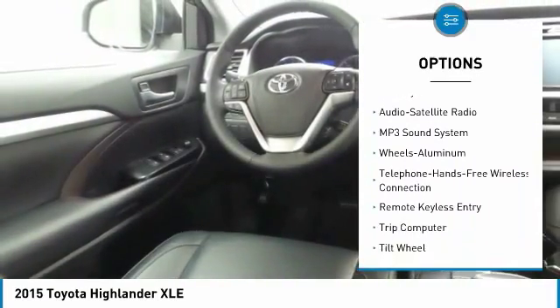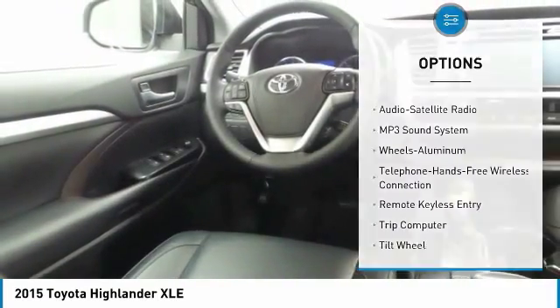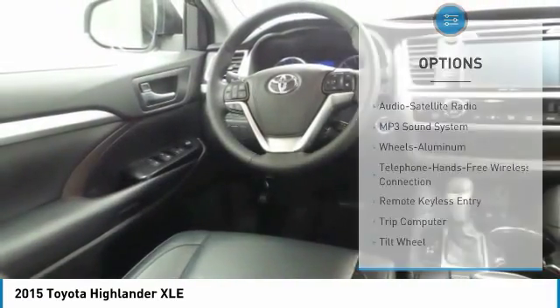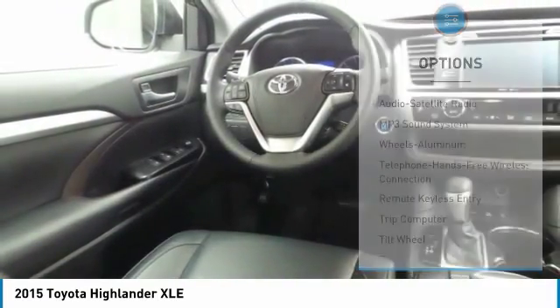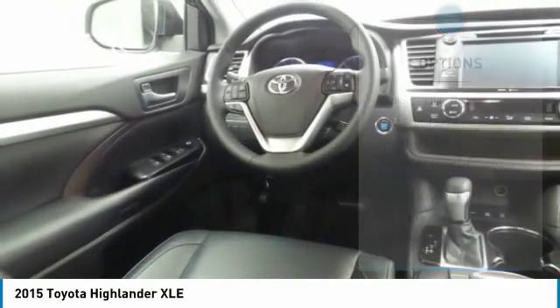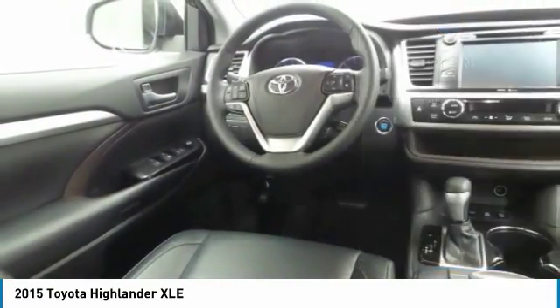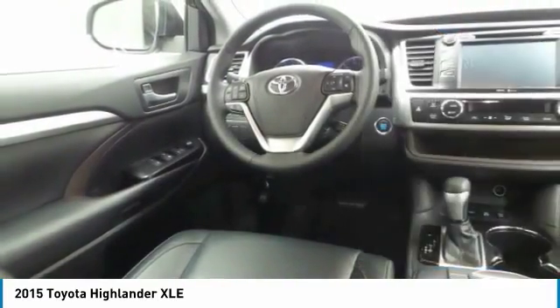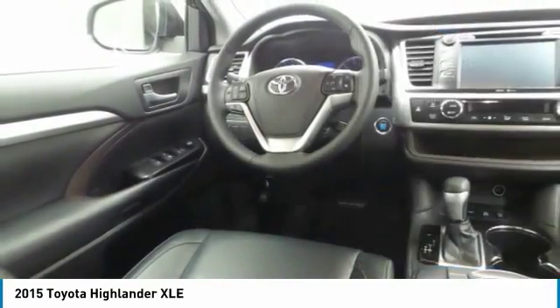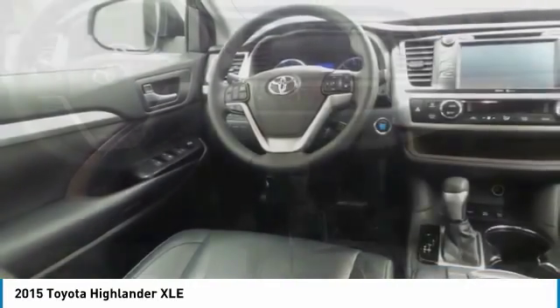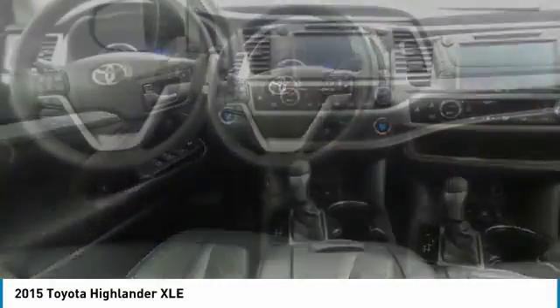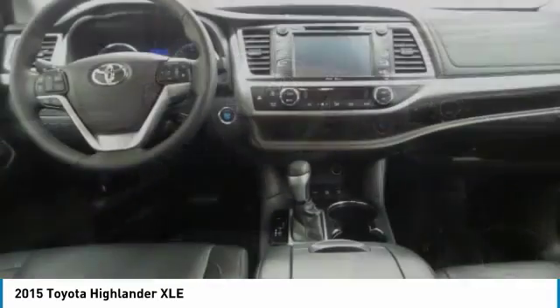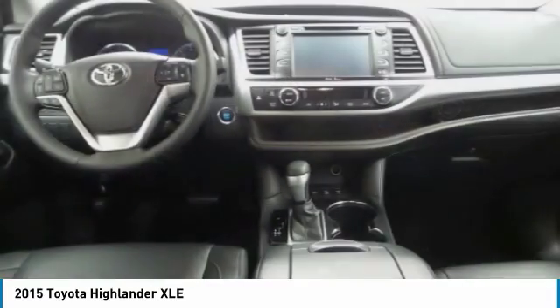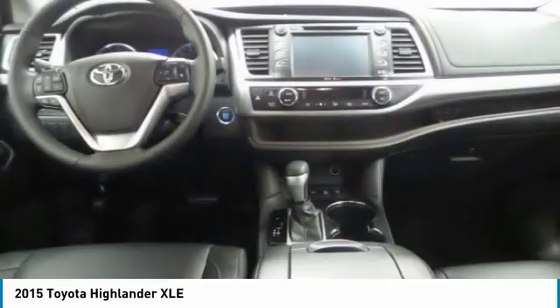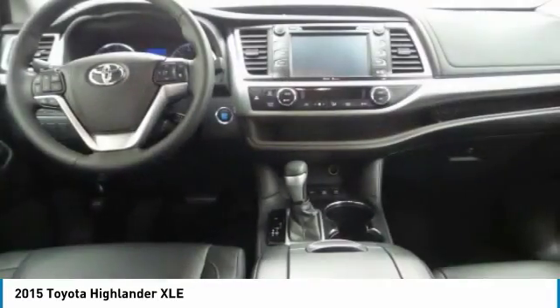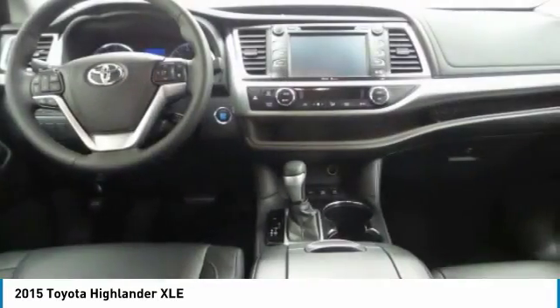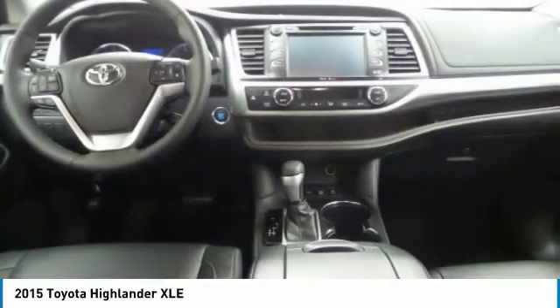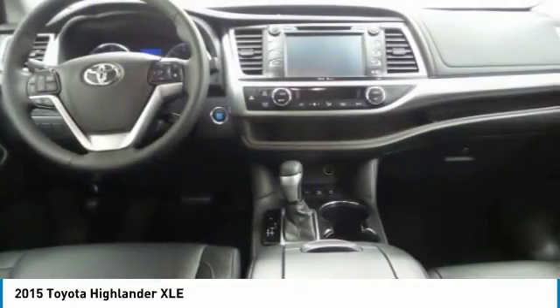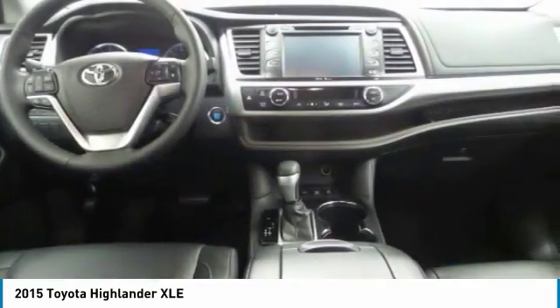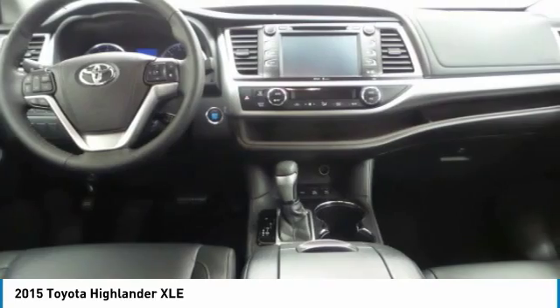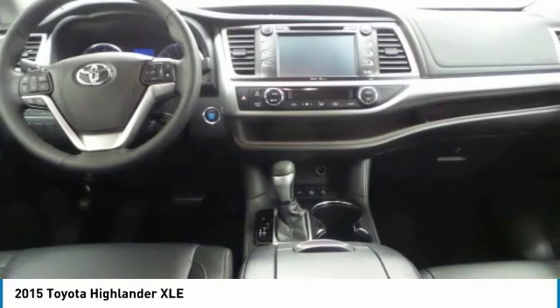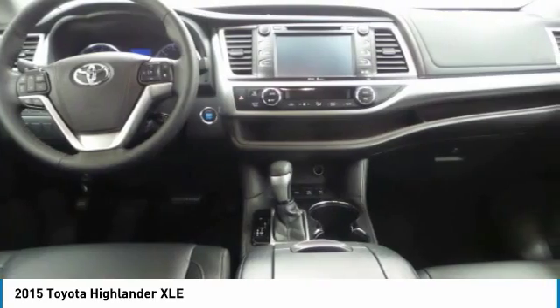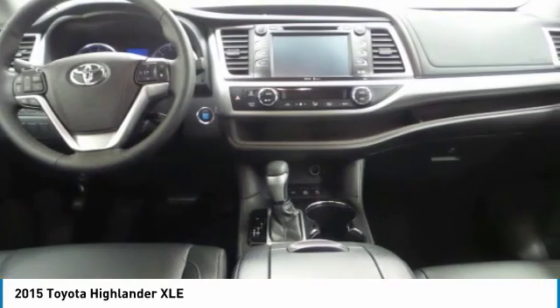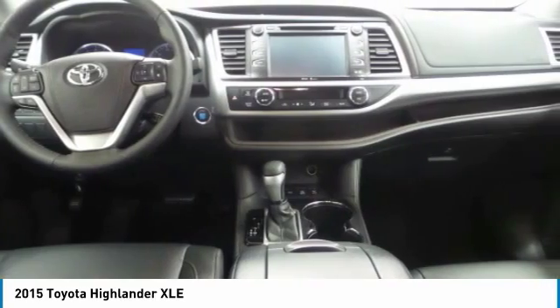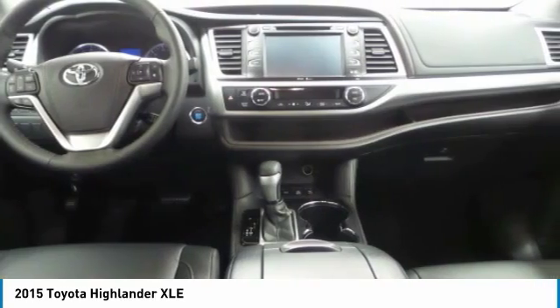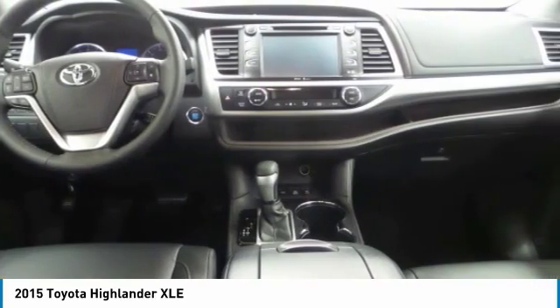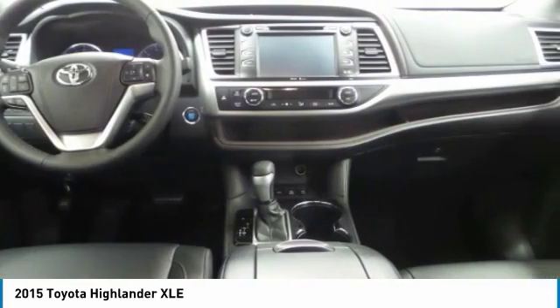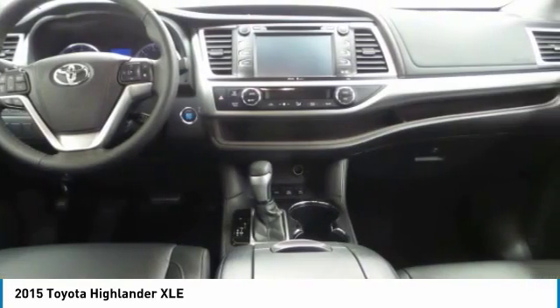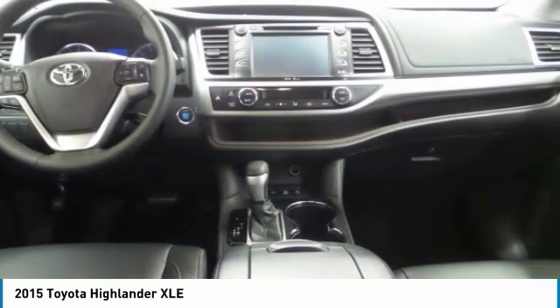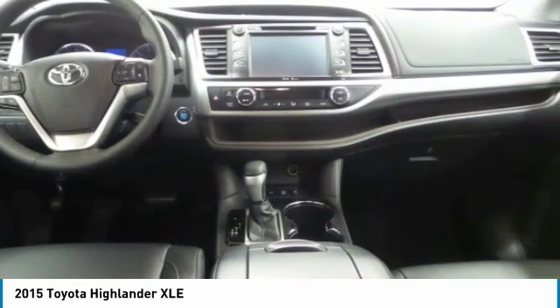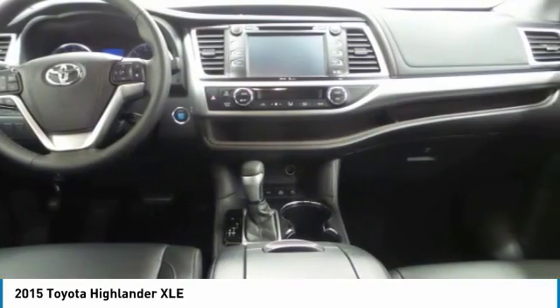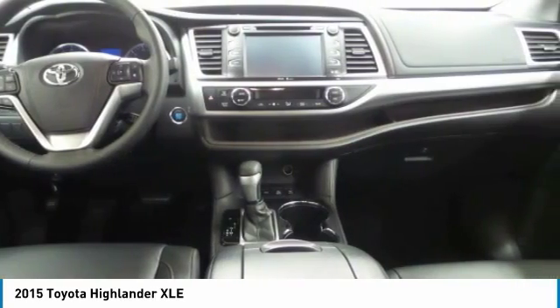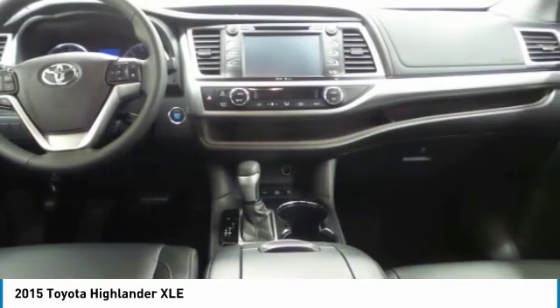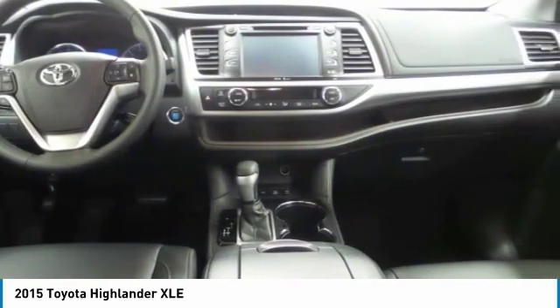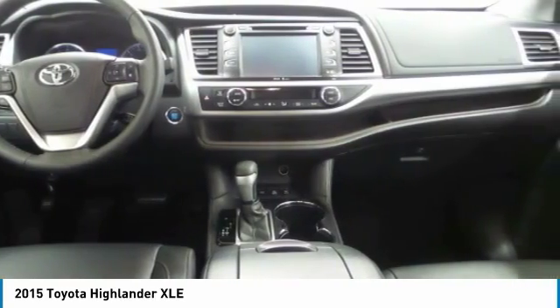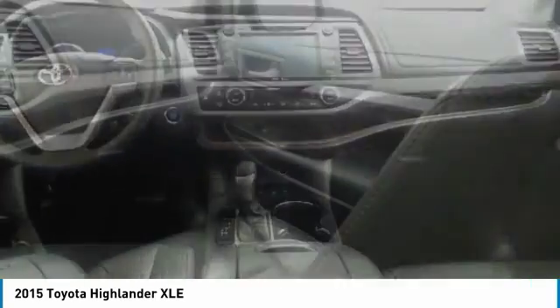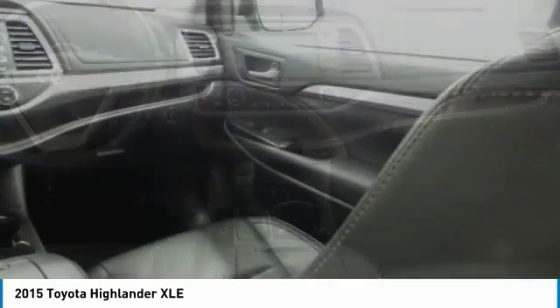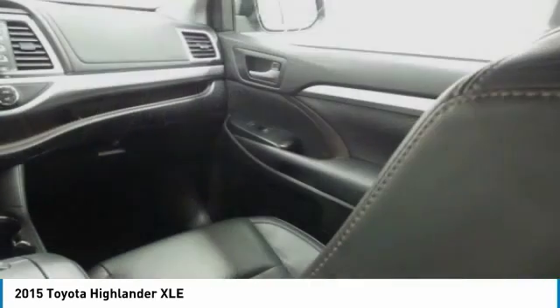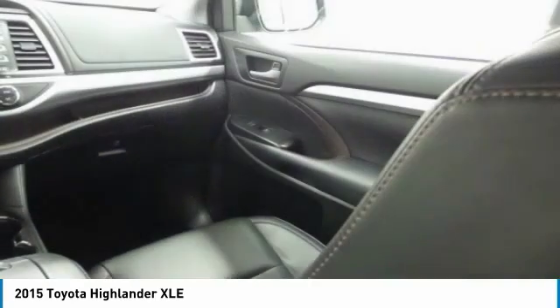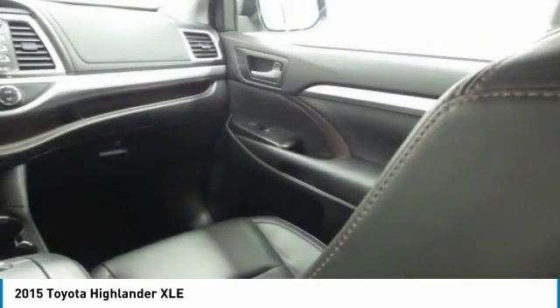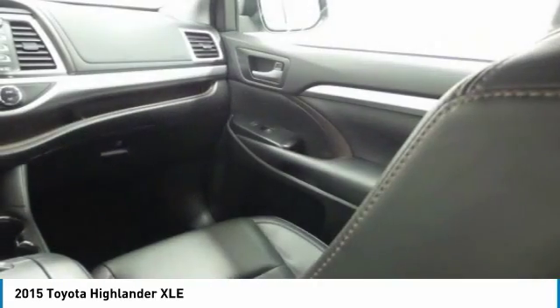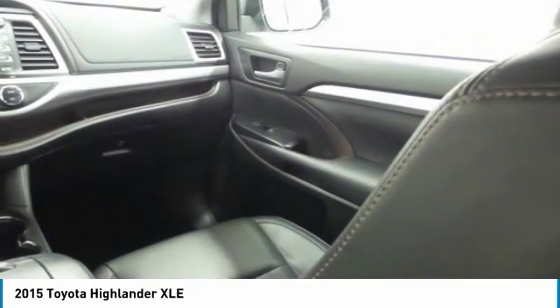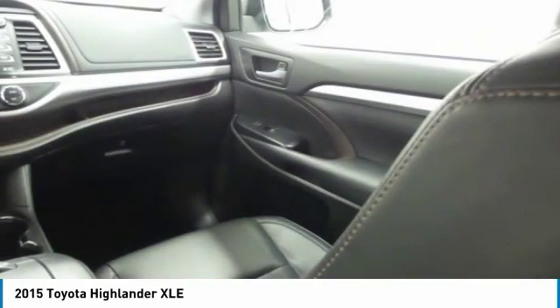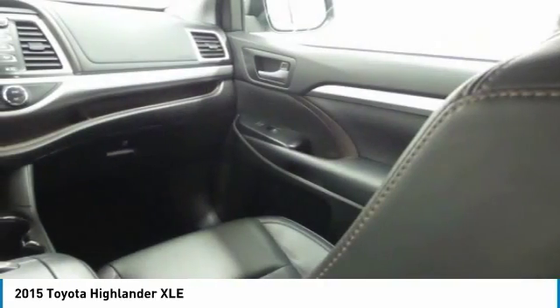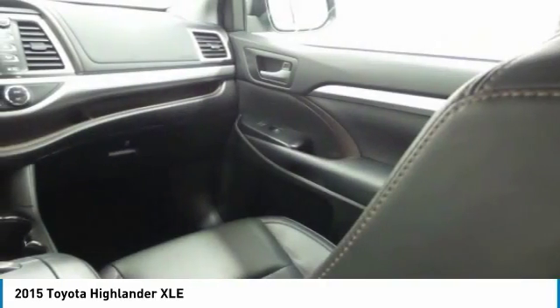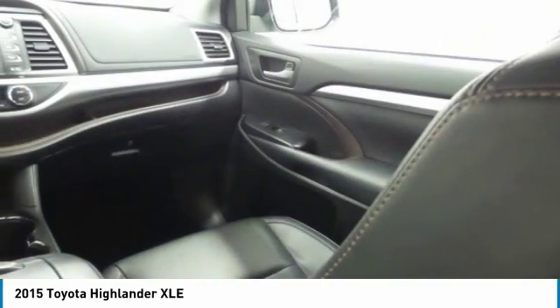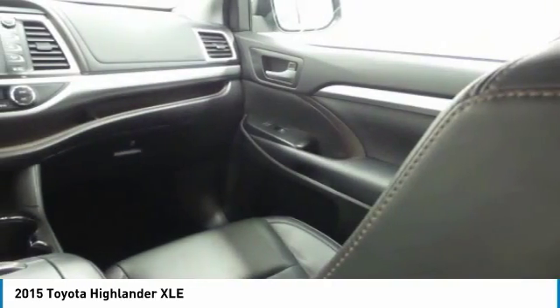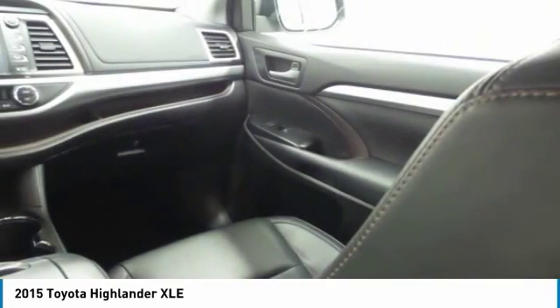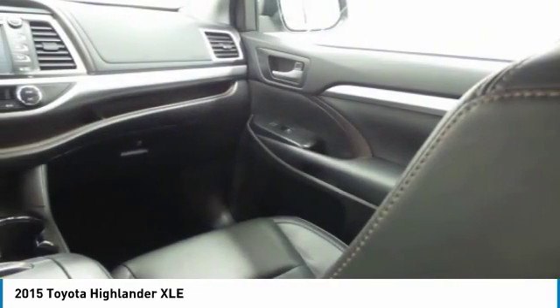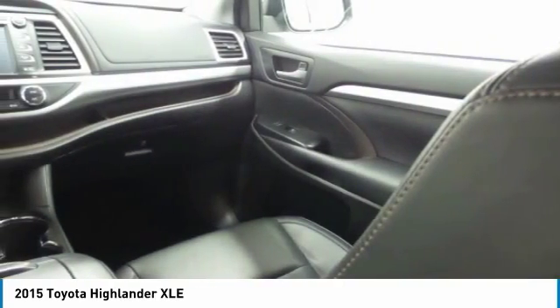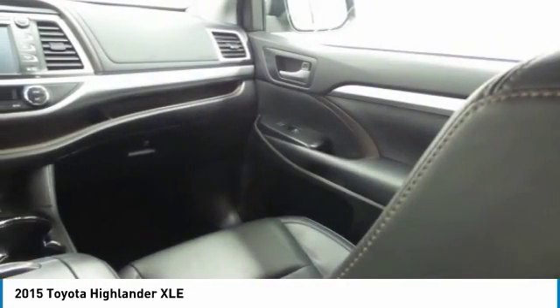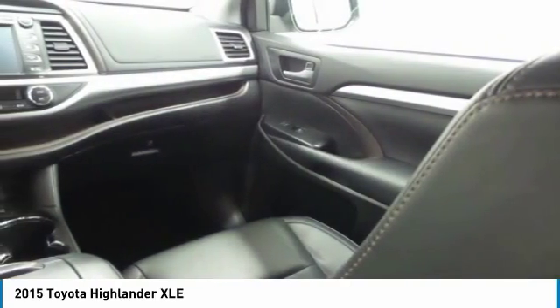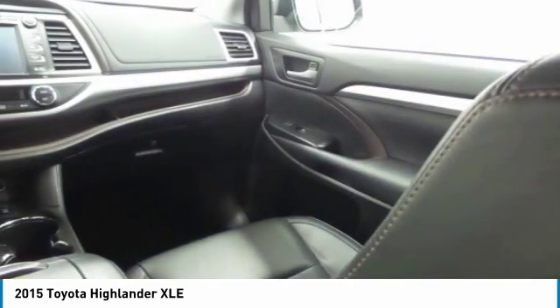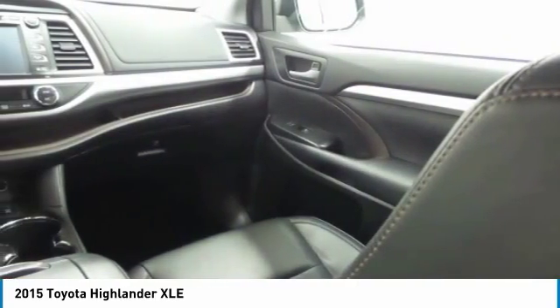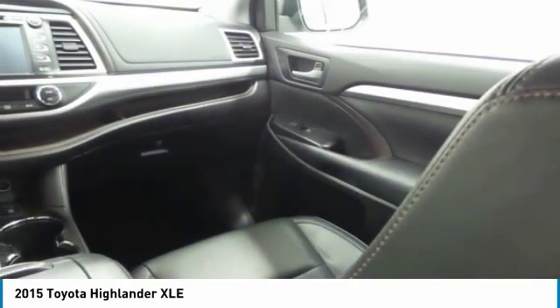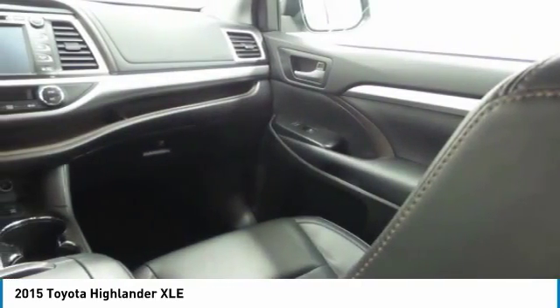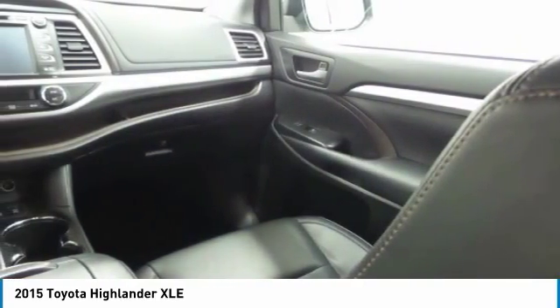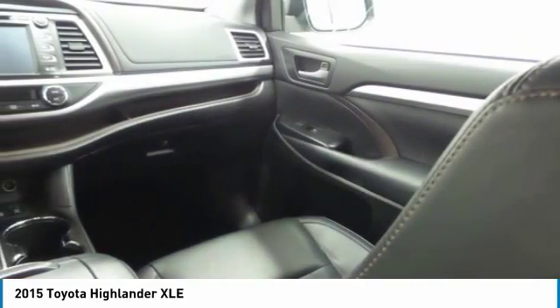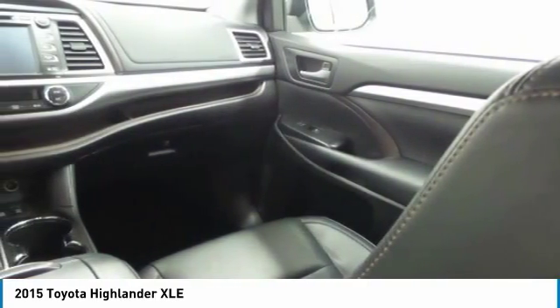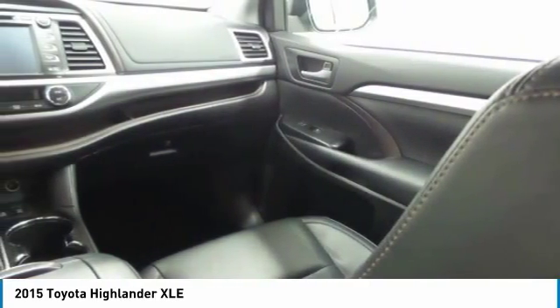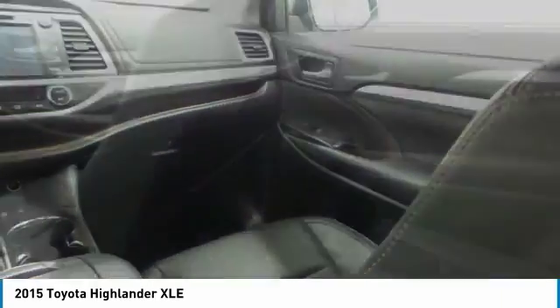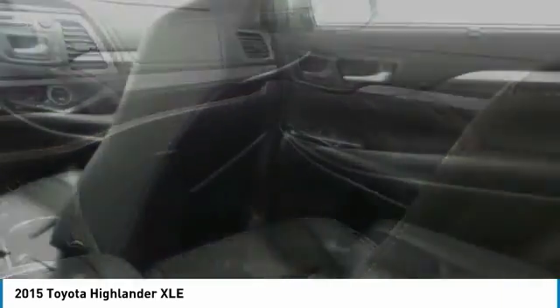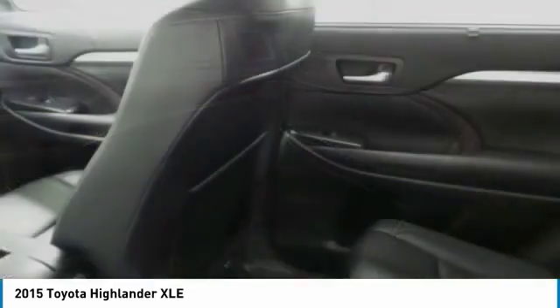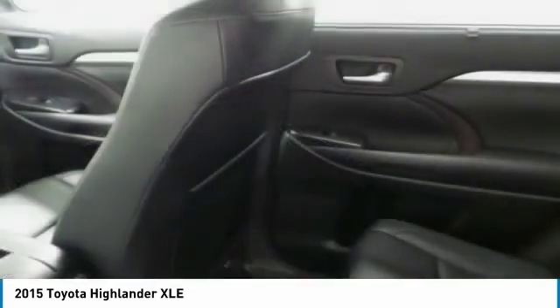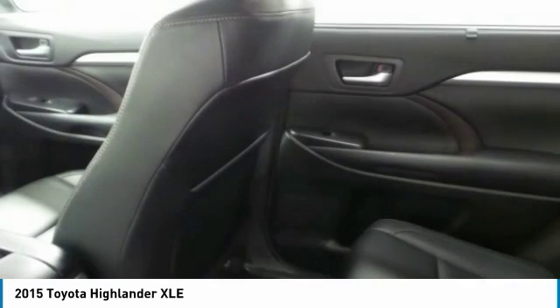Air conditioning, moonroof, HomeLink garage door opener, power steering, and aluminum wheels. Come see the car for yourself.